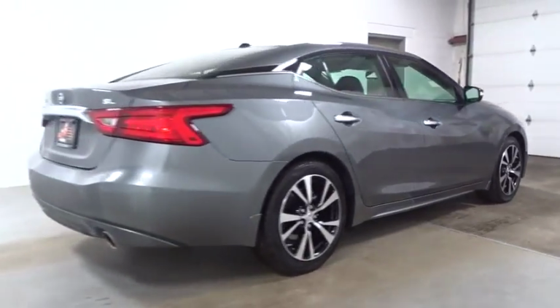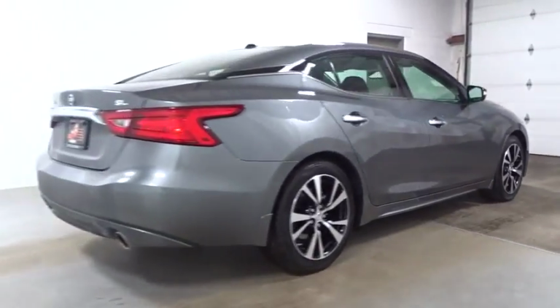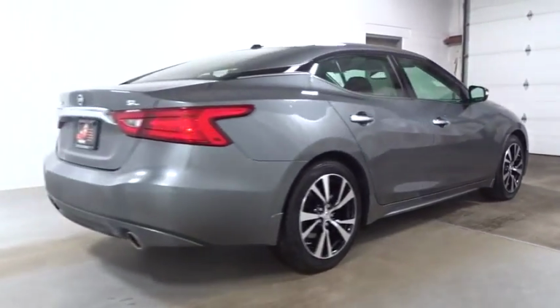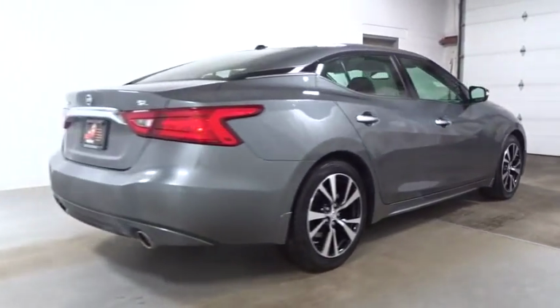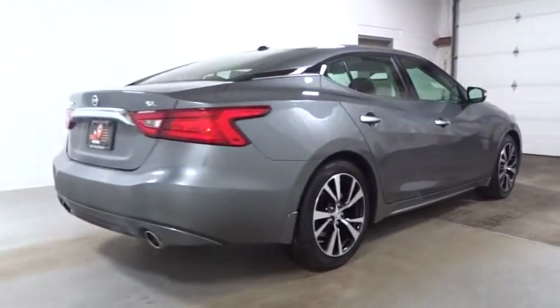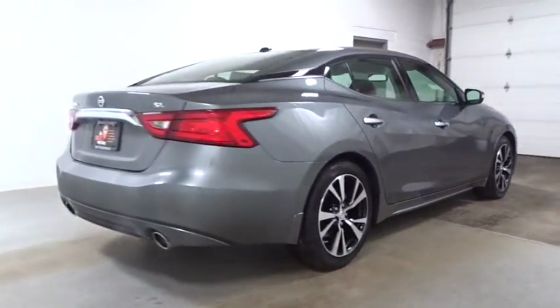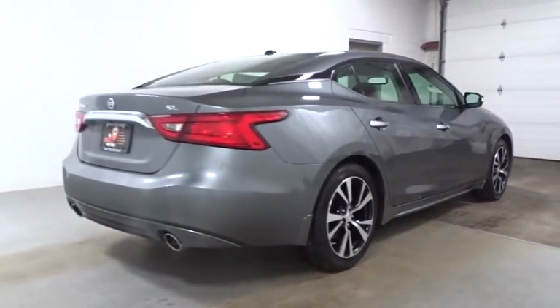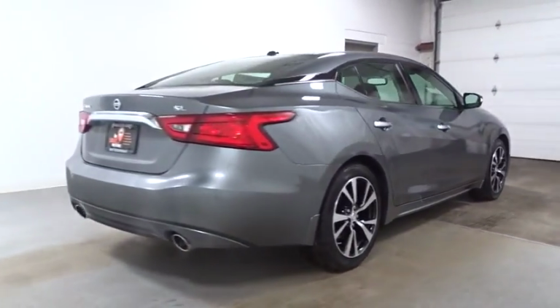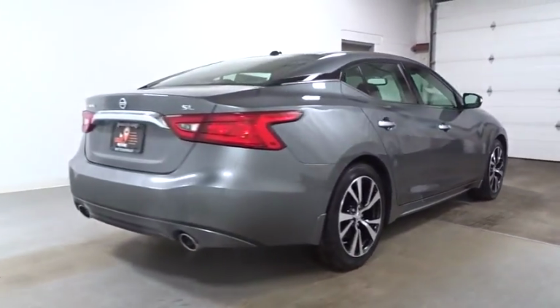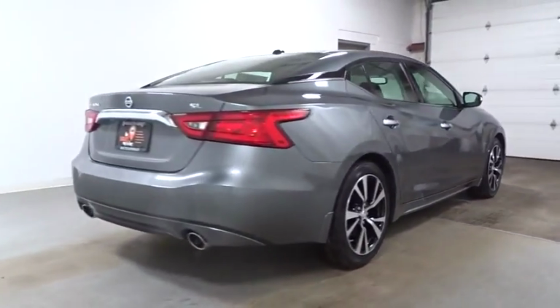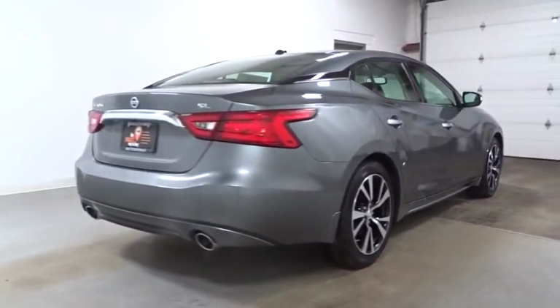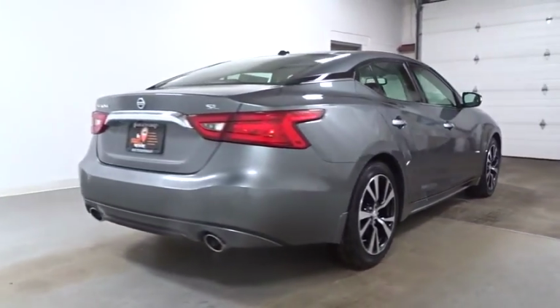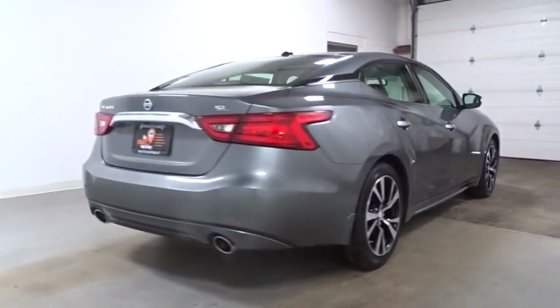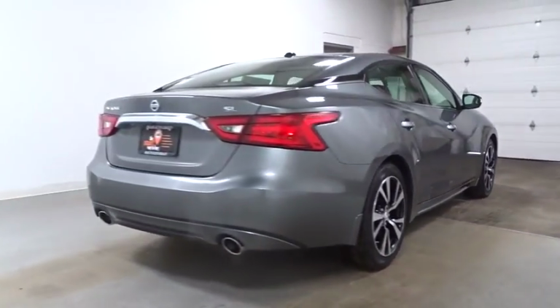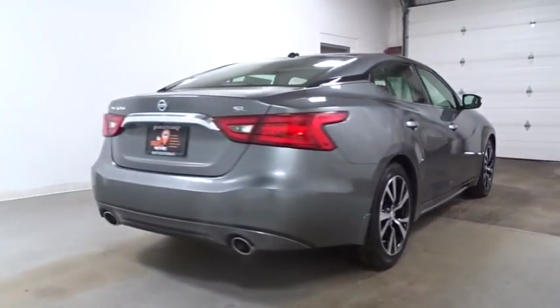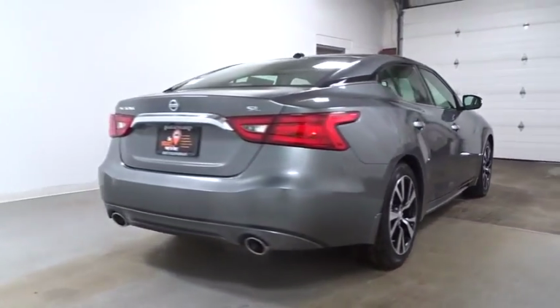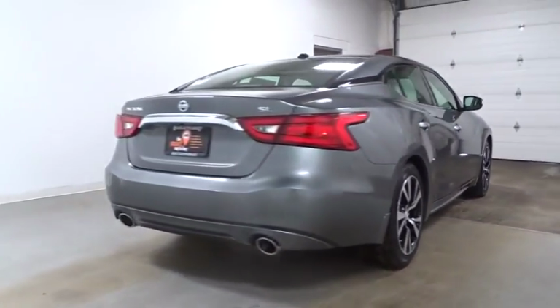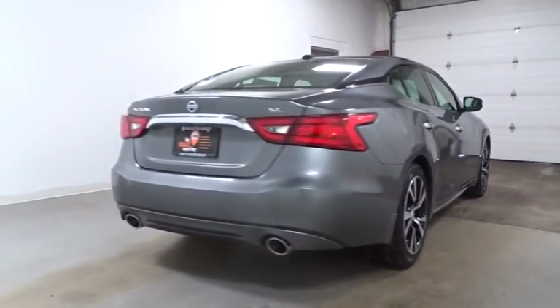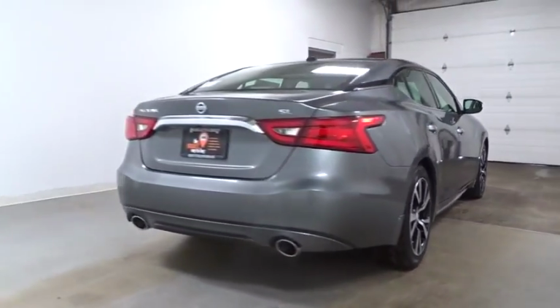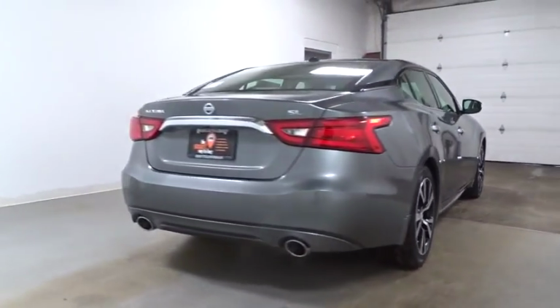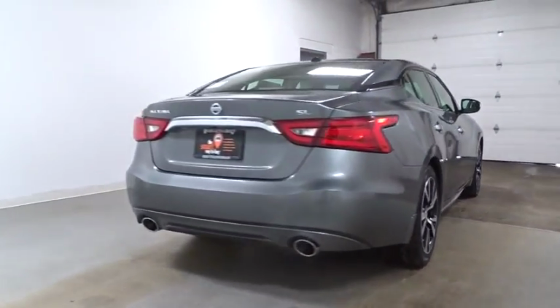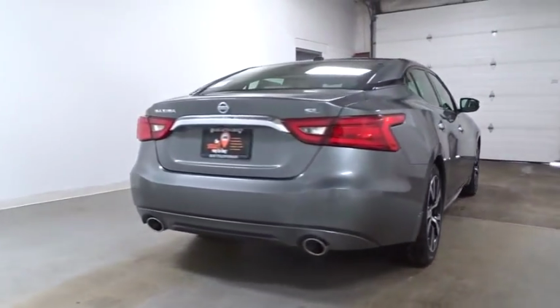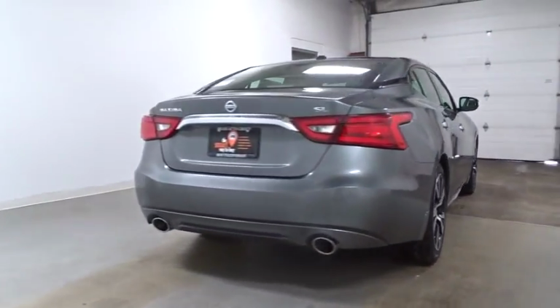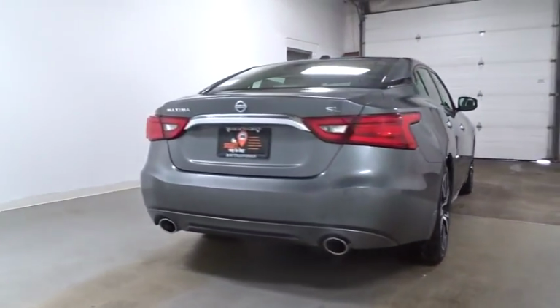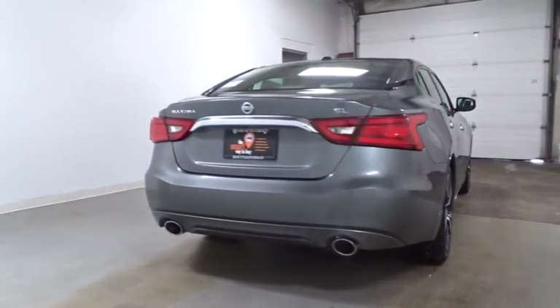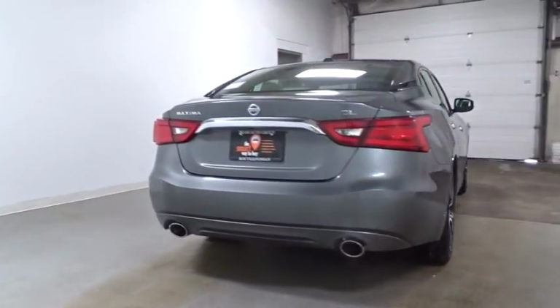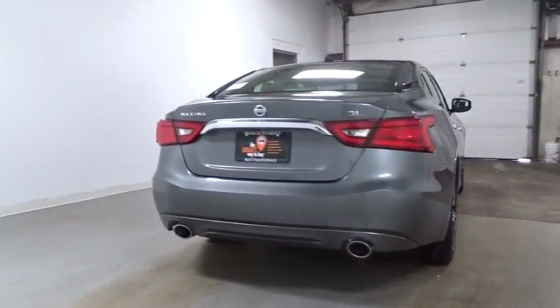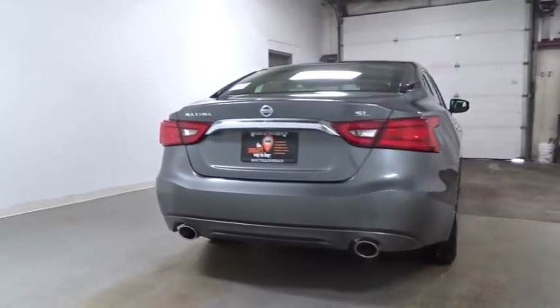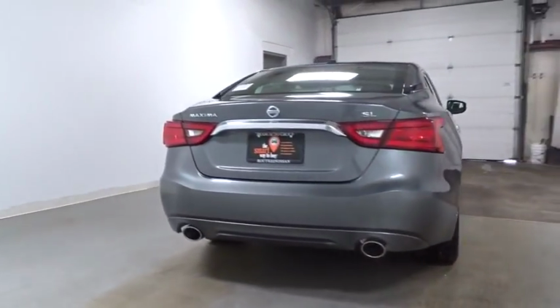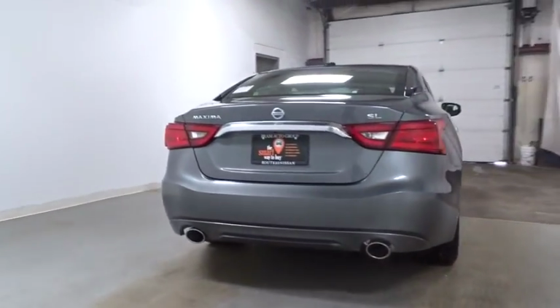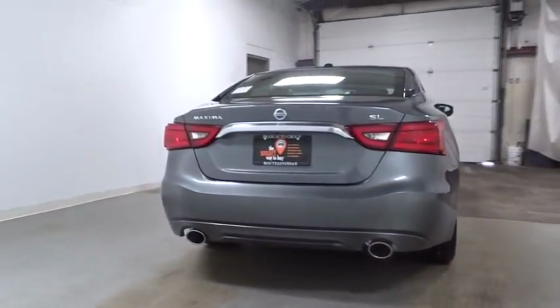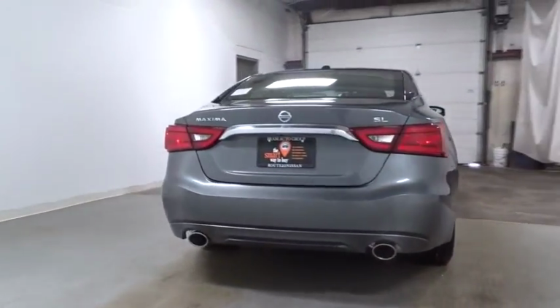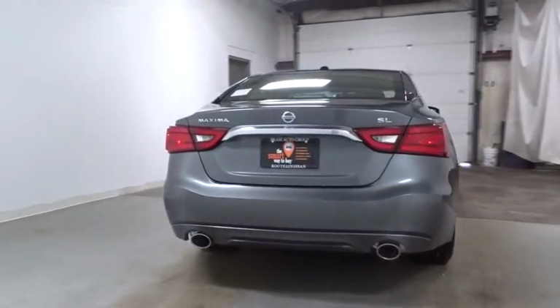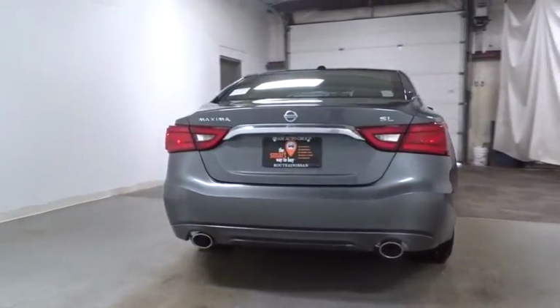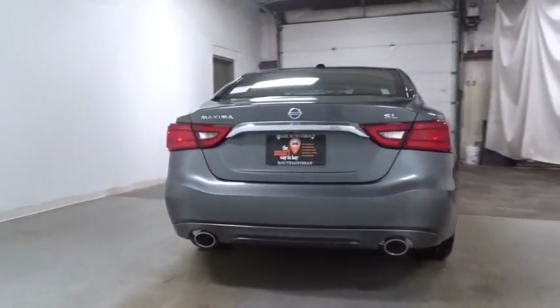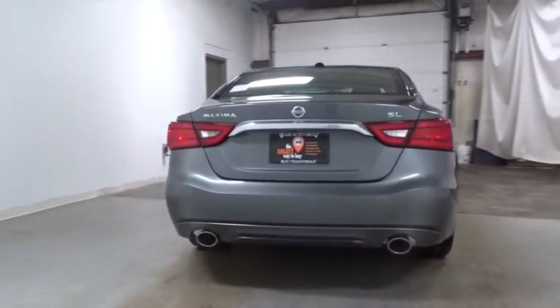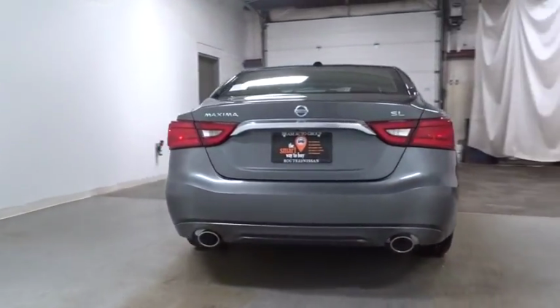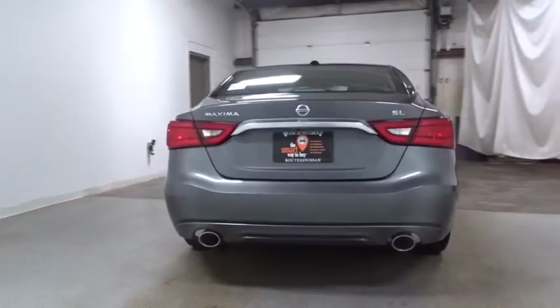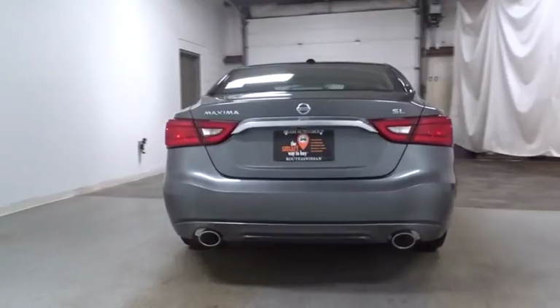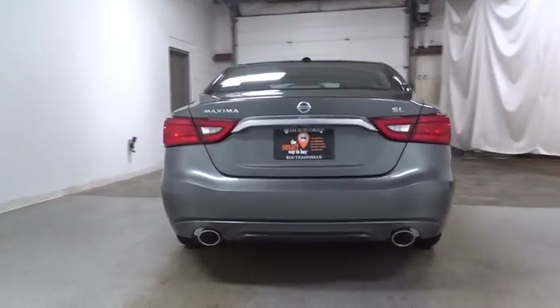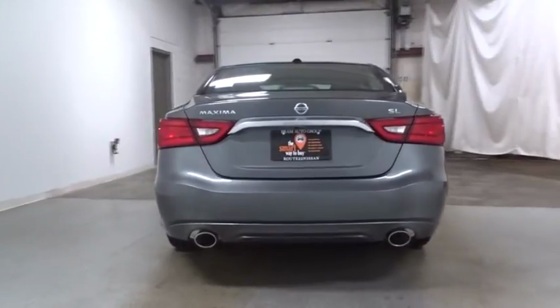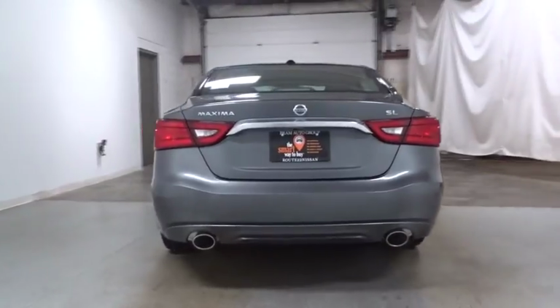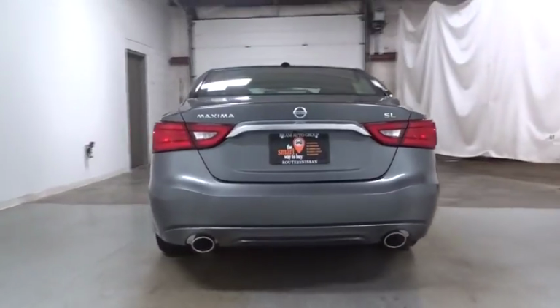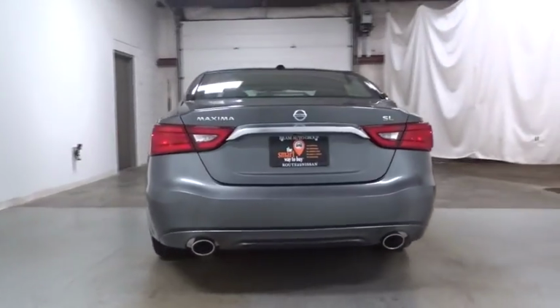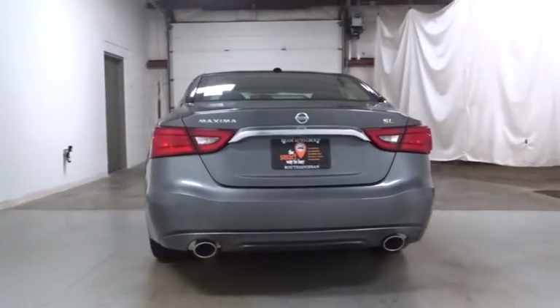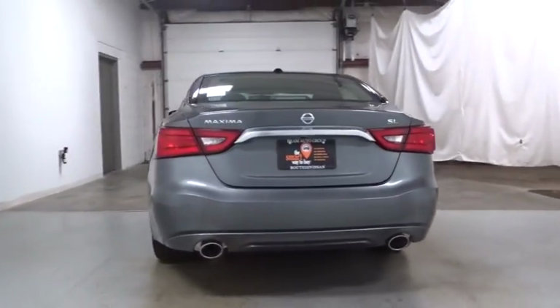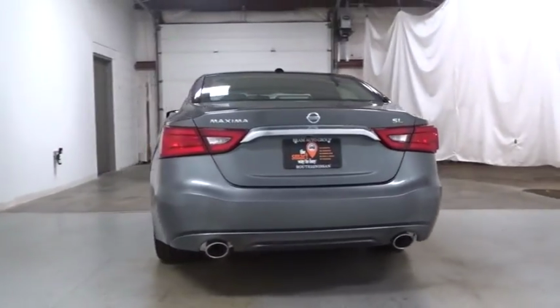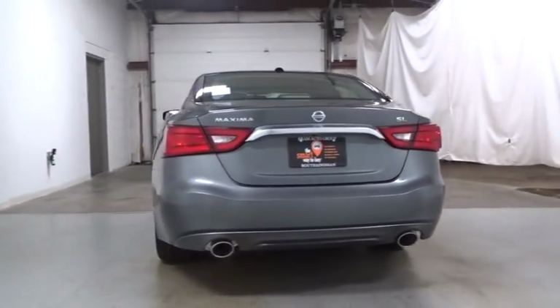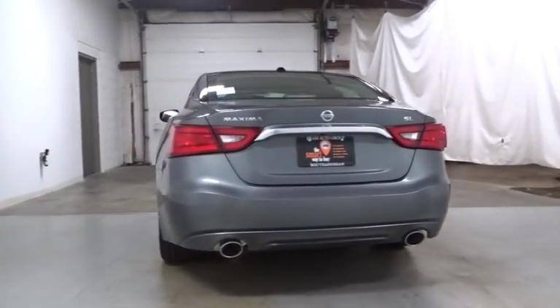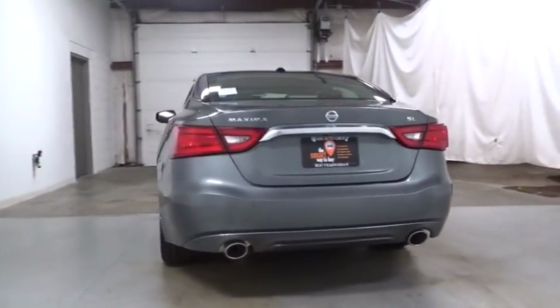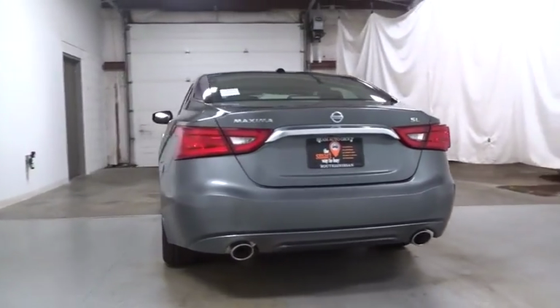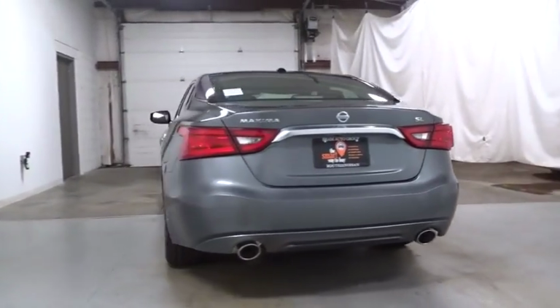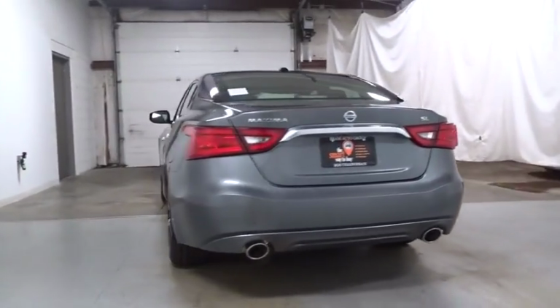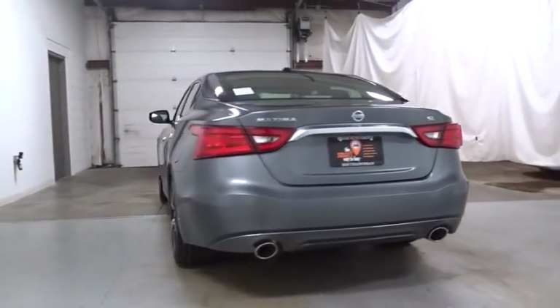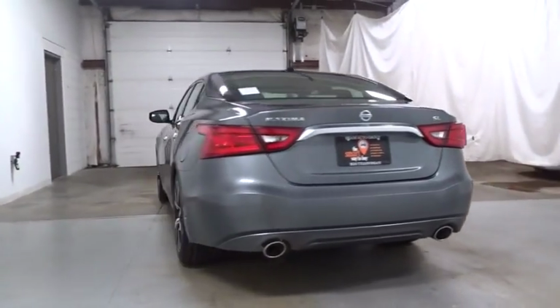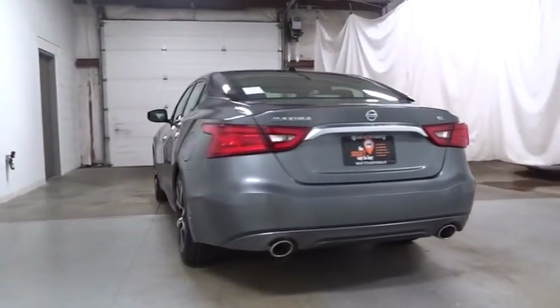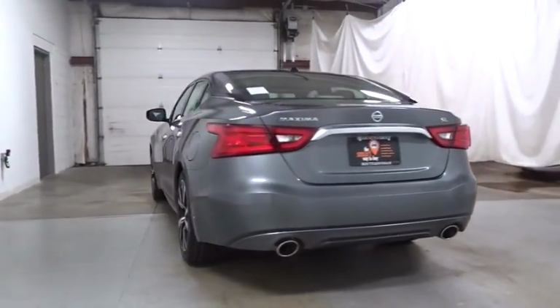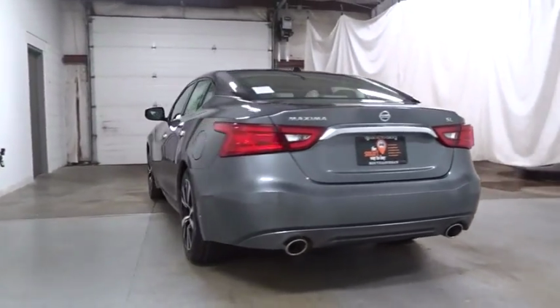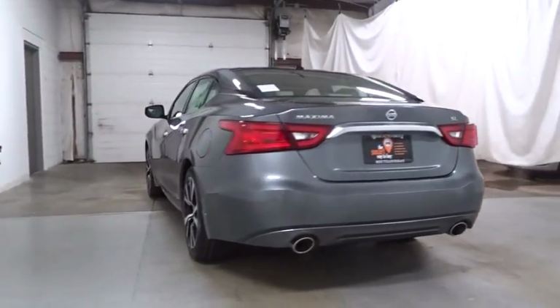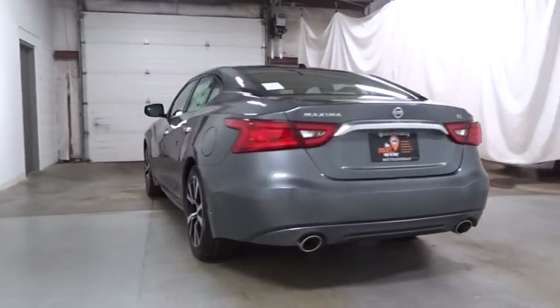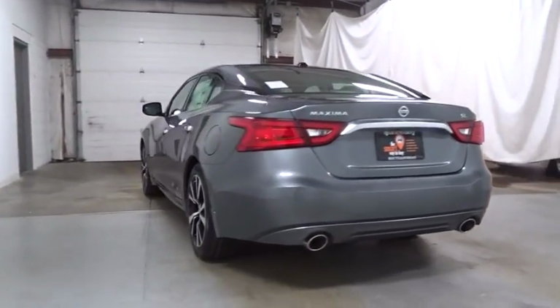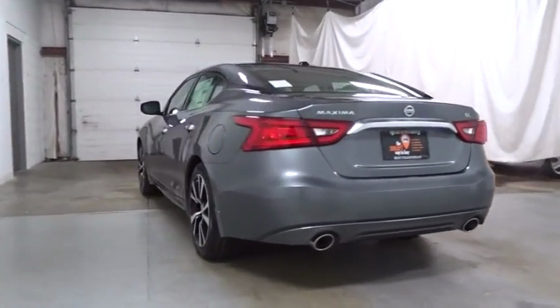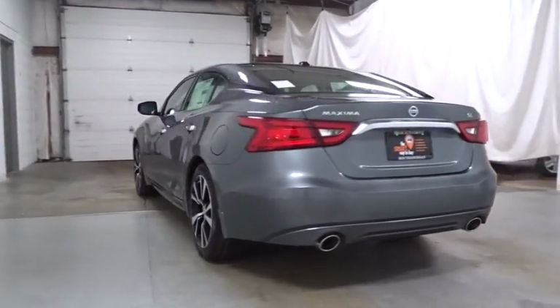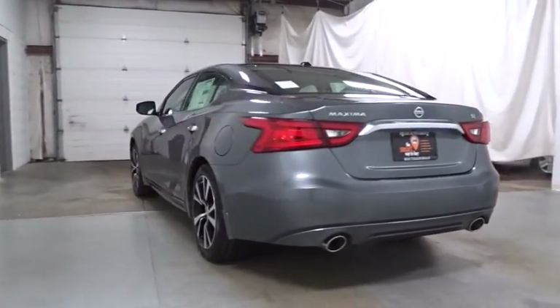This vehicle has less than 100 miles. Here are some of this vehicle's great options: Bose Sound System,